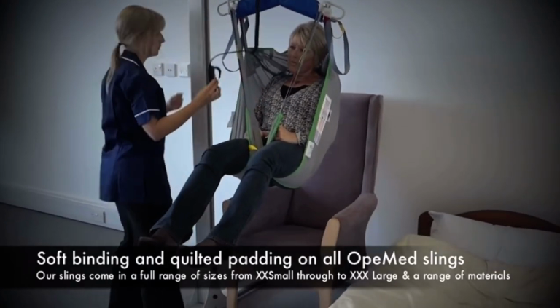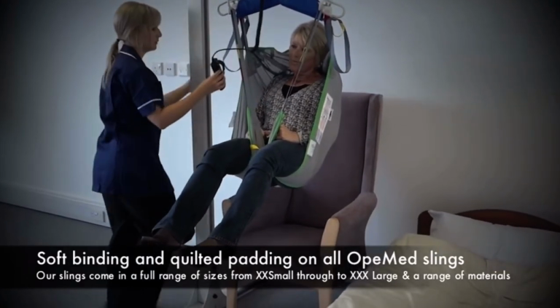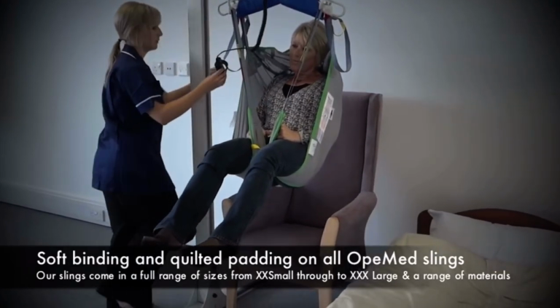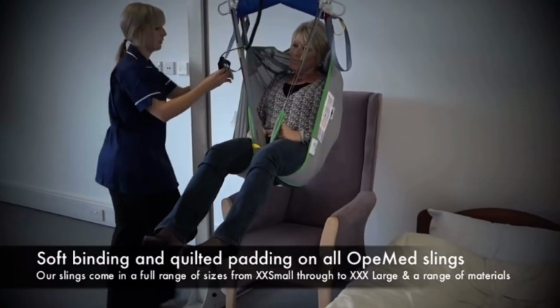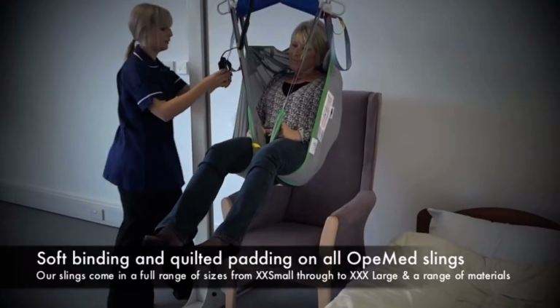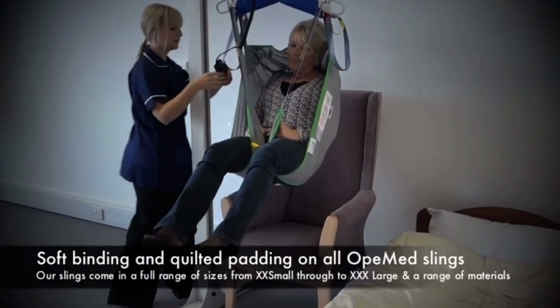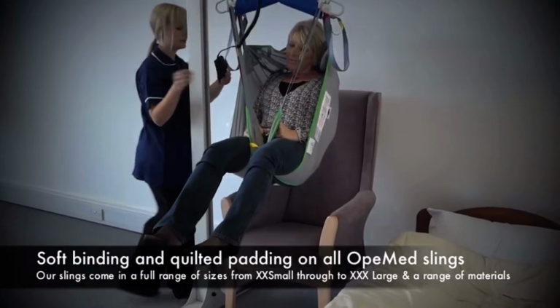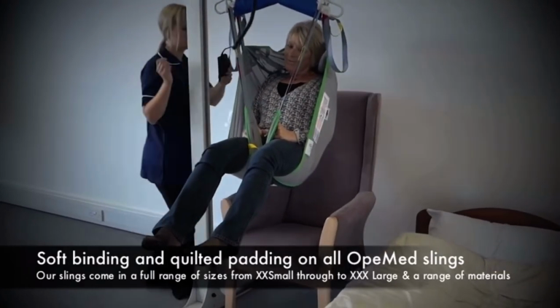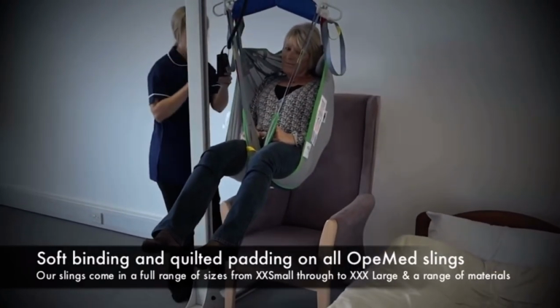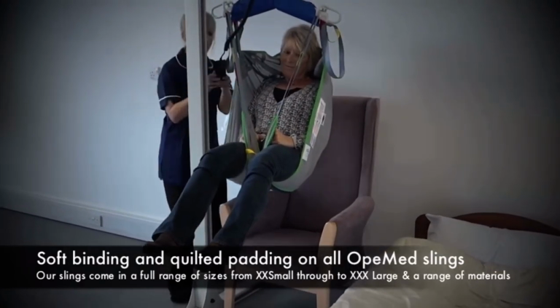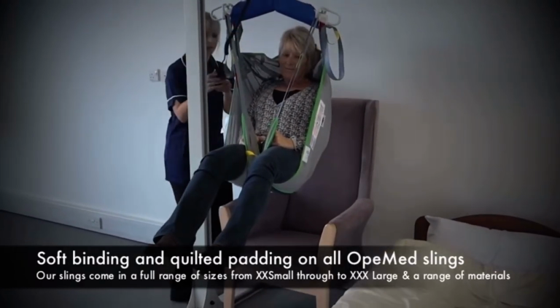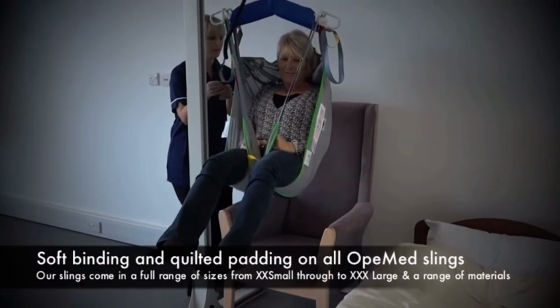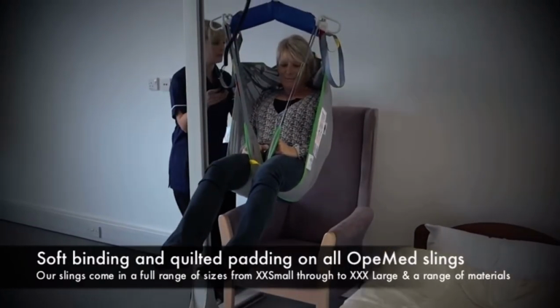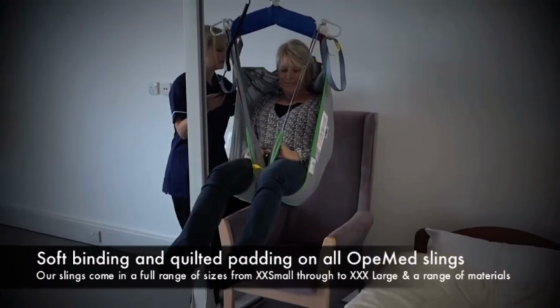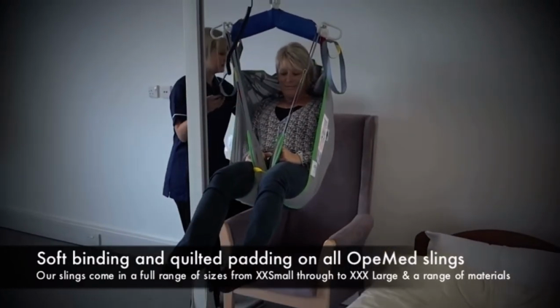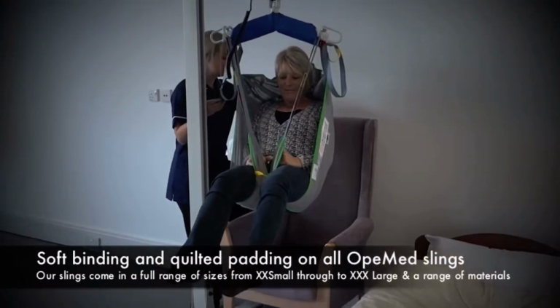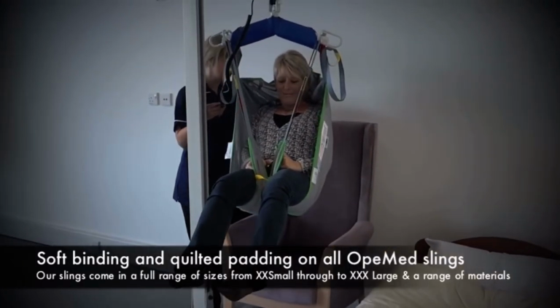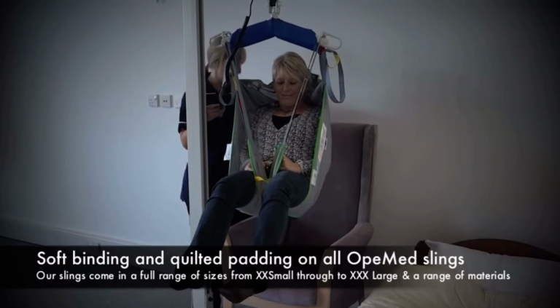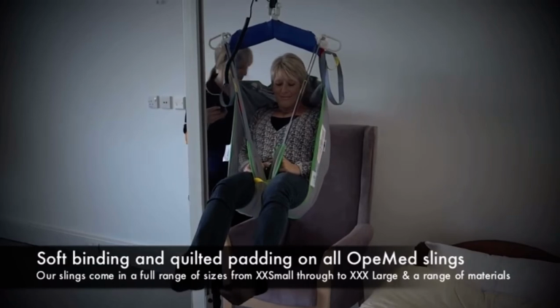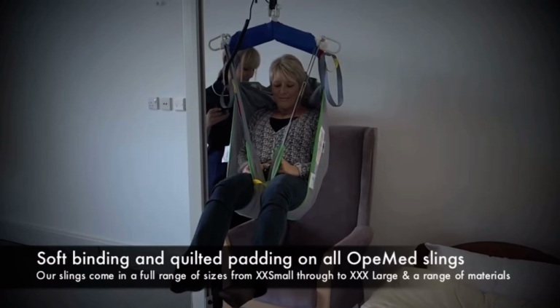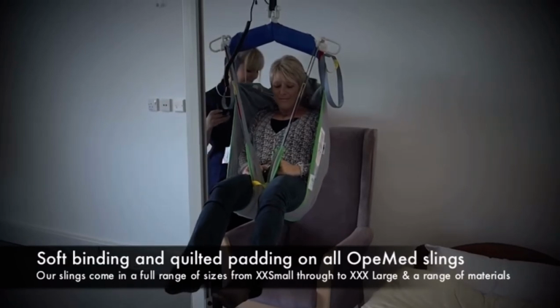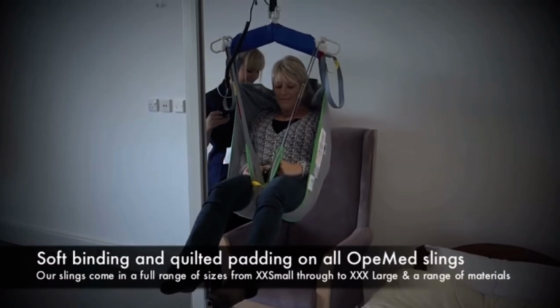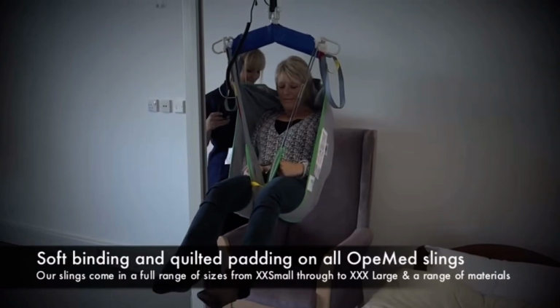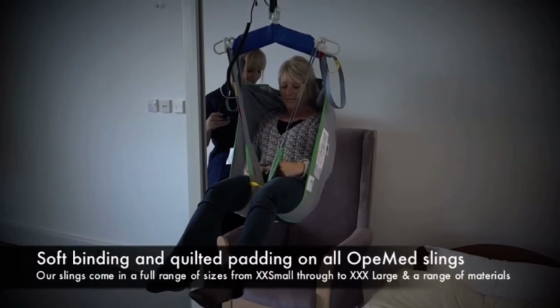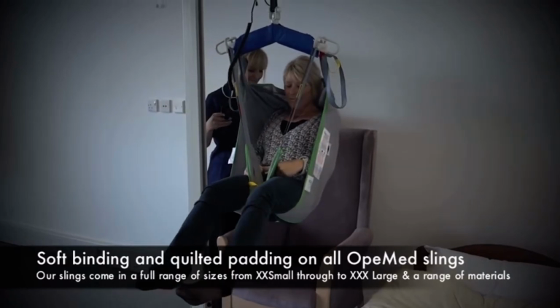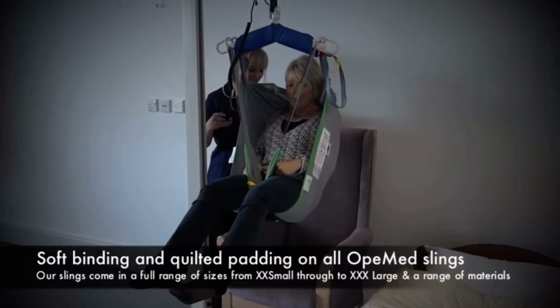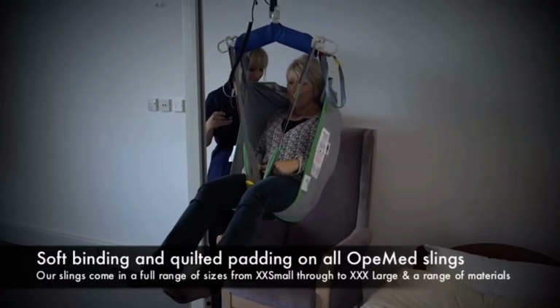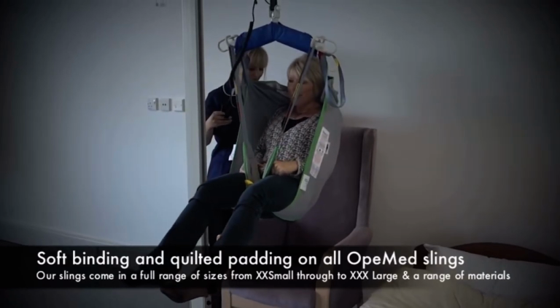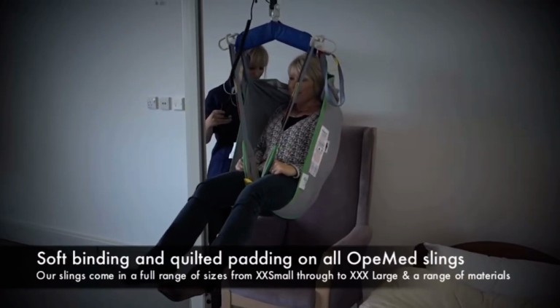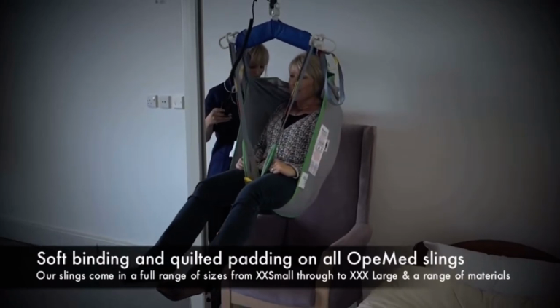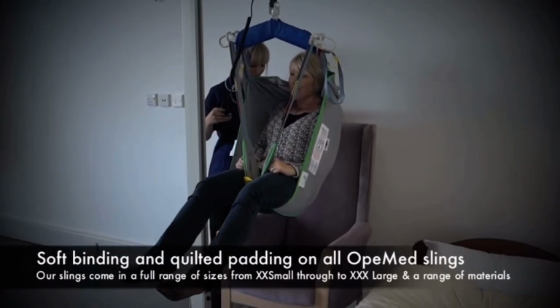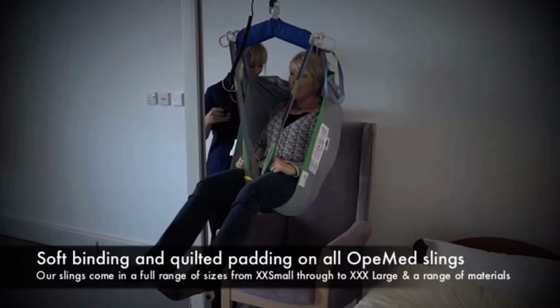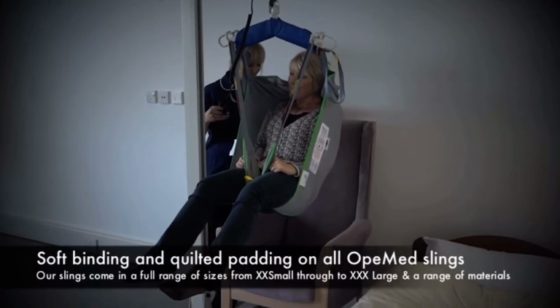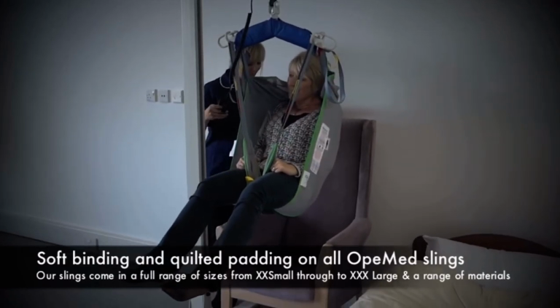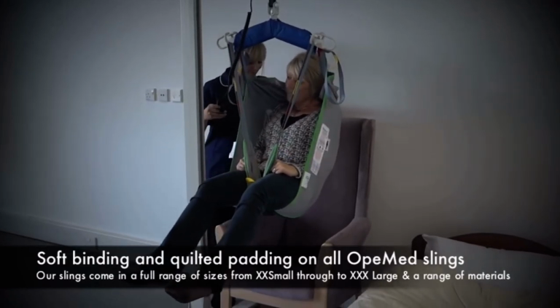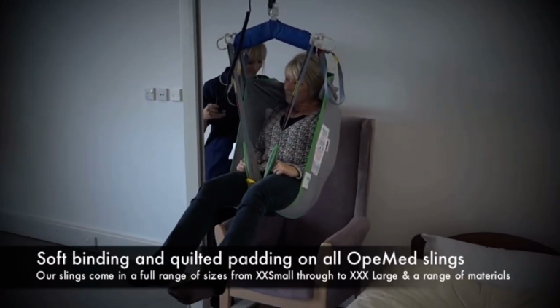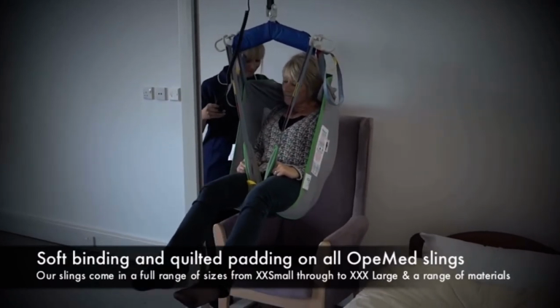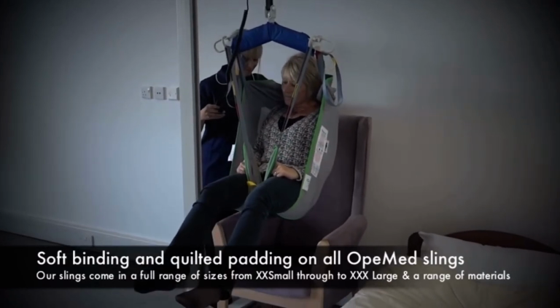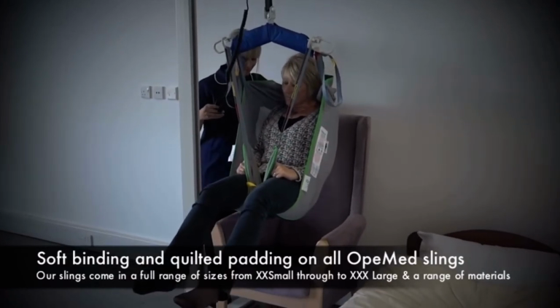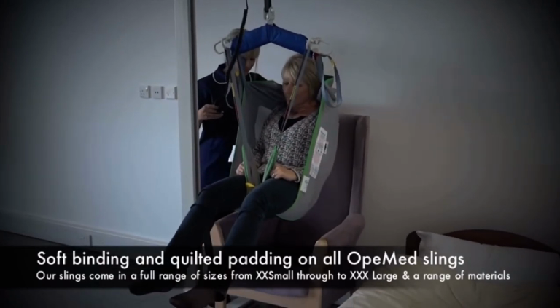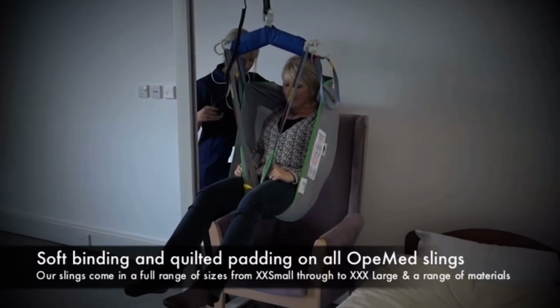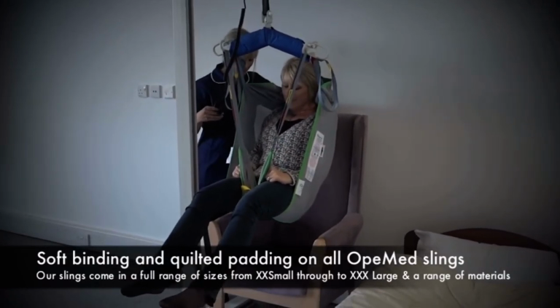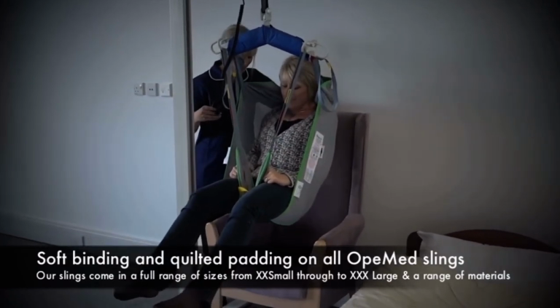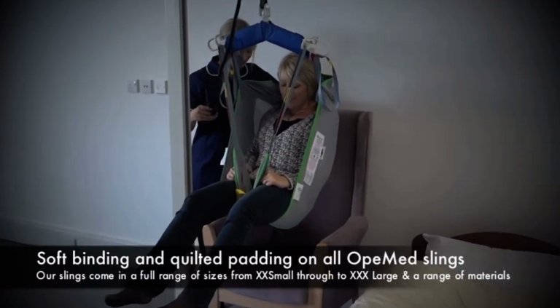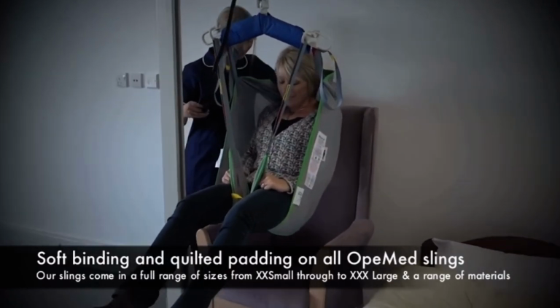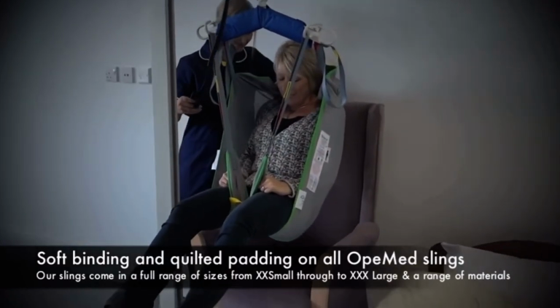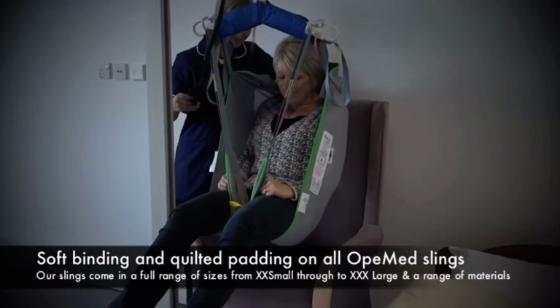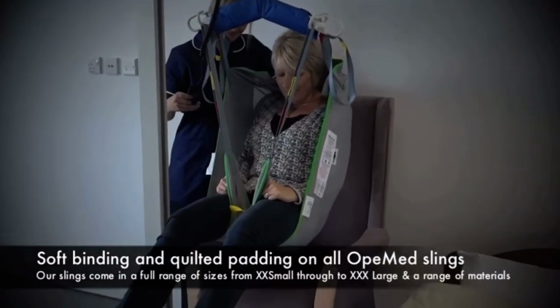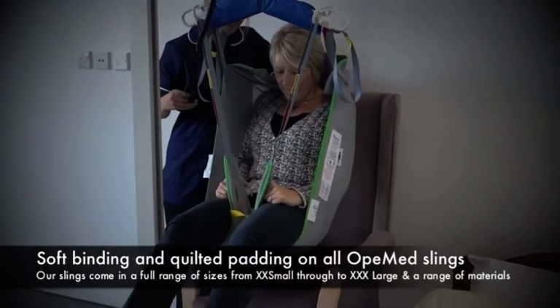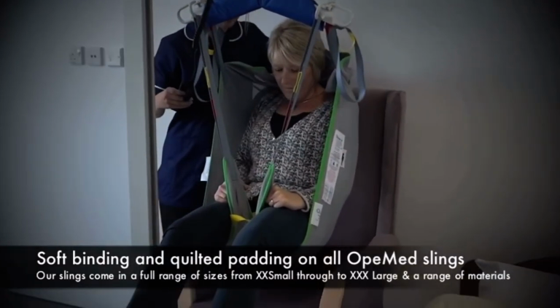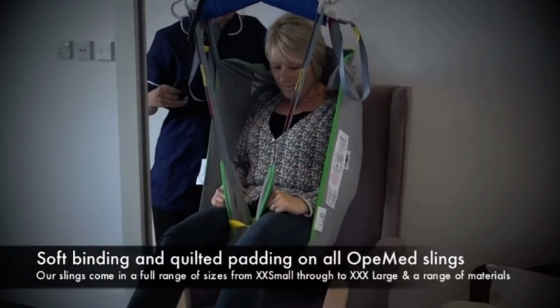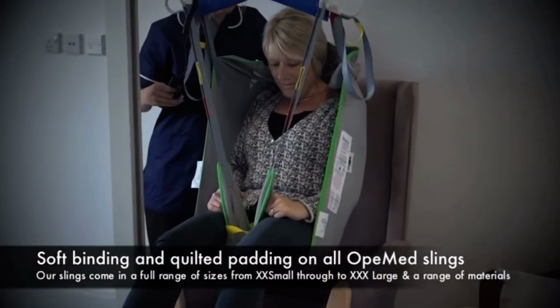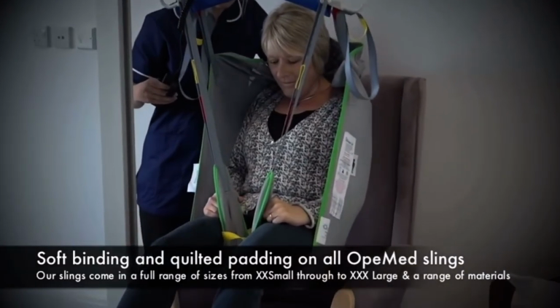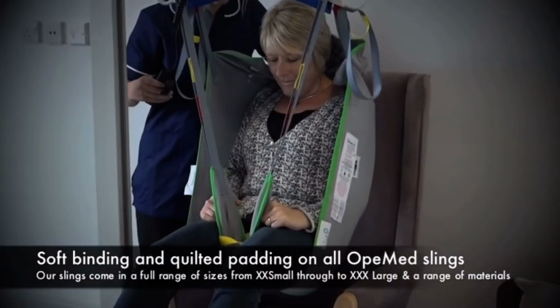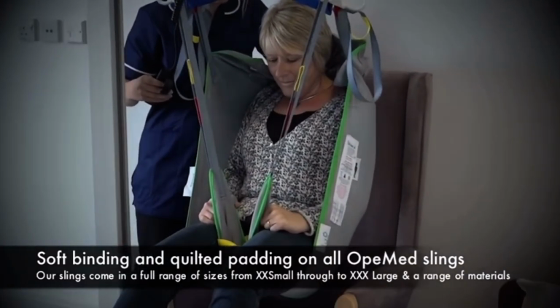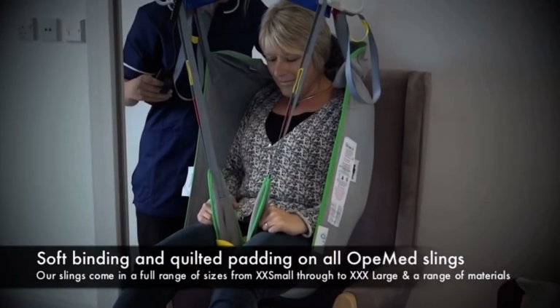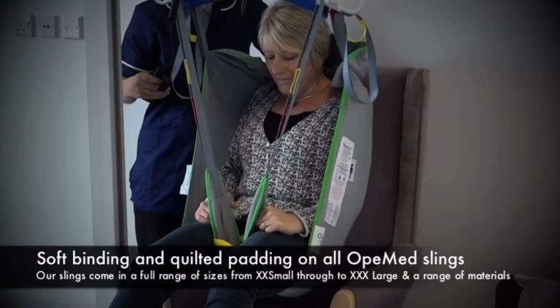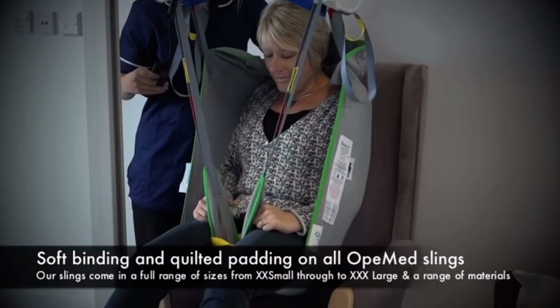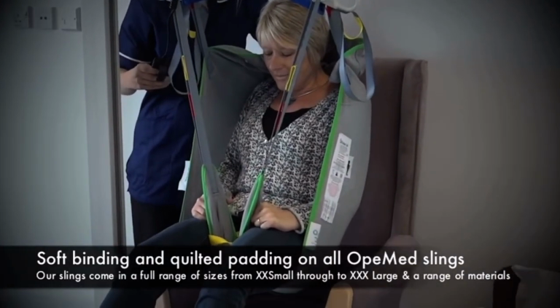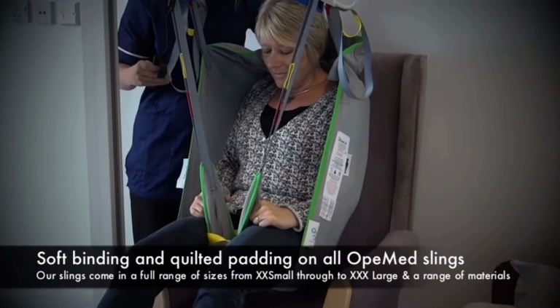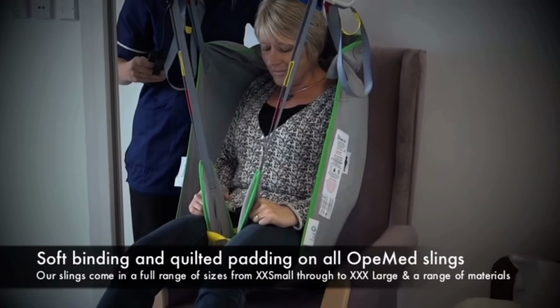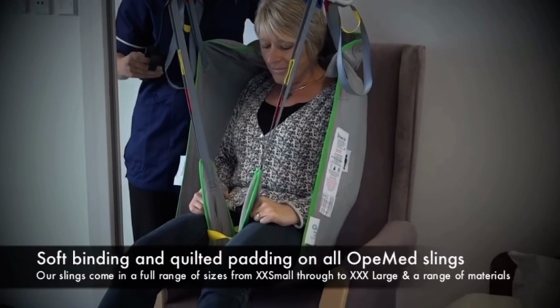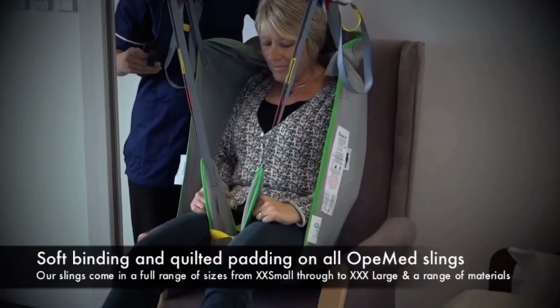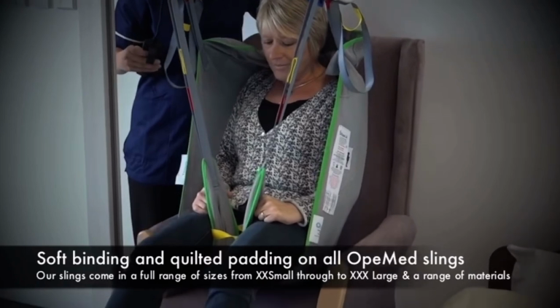As the client is lowered into the chair, there is a handle at the back to ensure that the client sits right at the back of the chair.